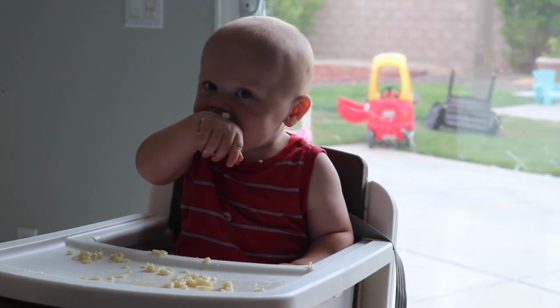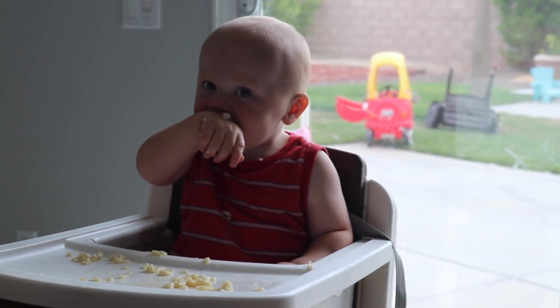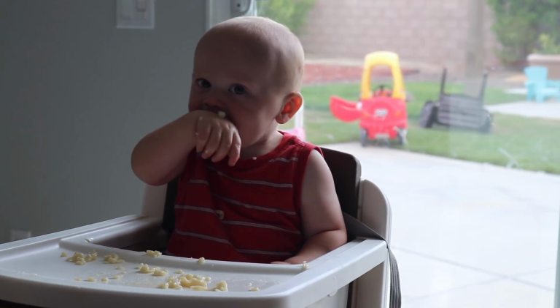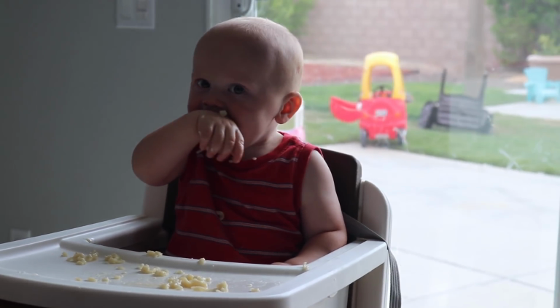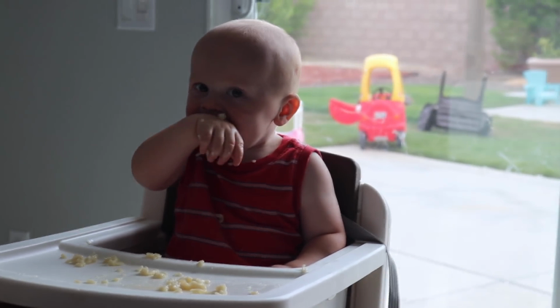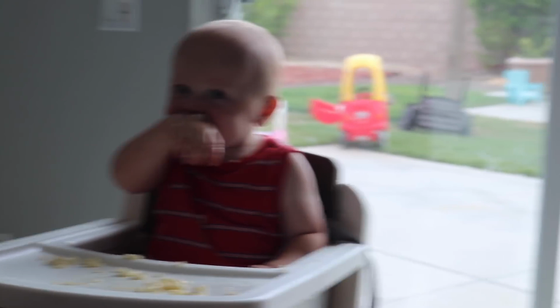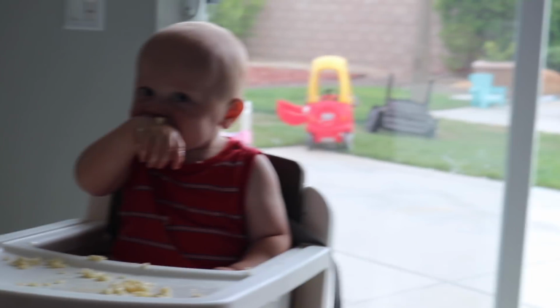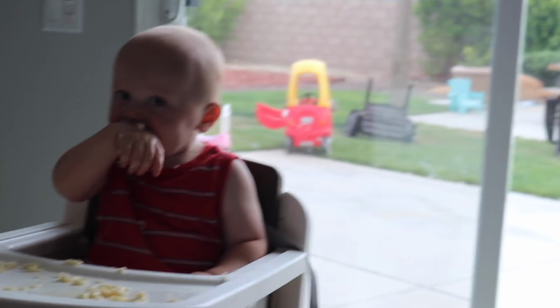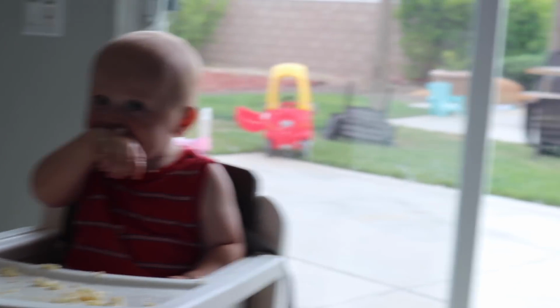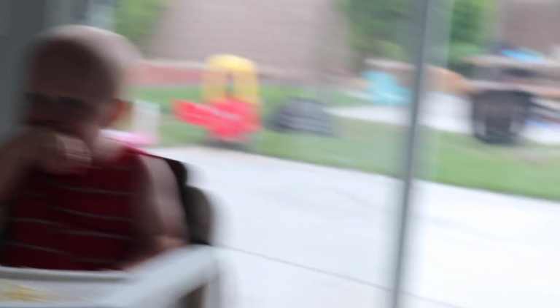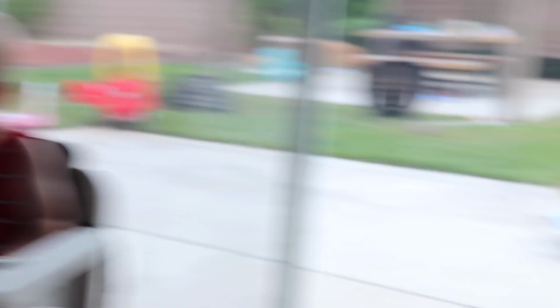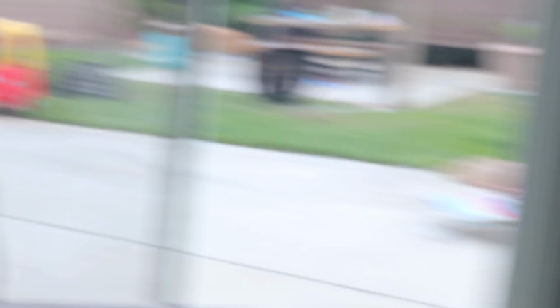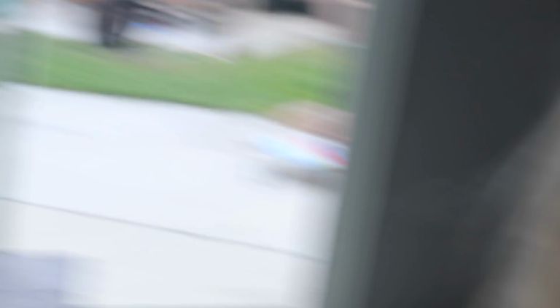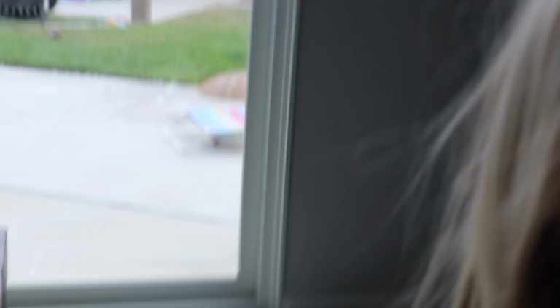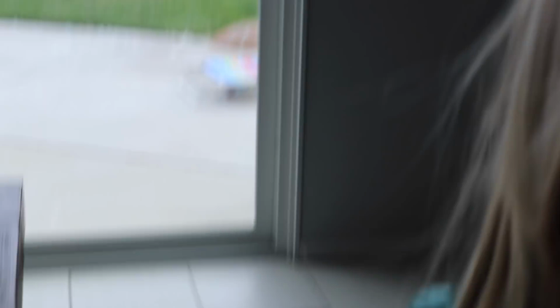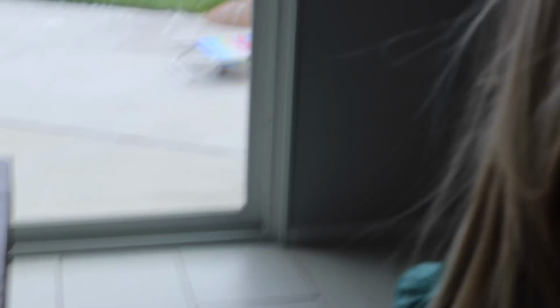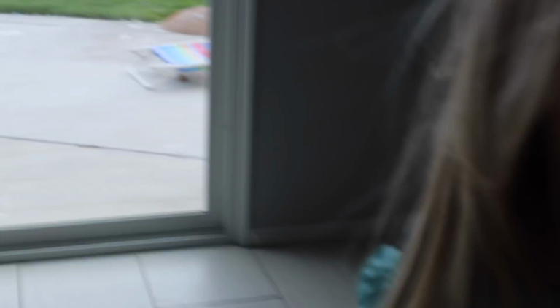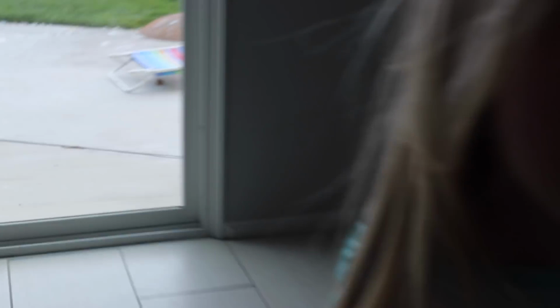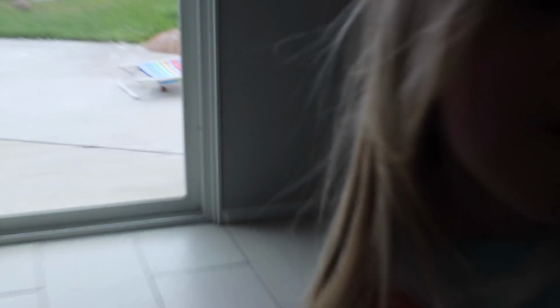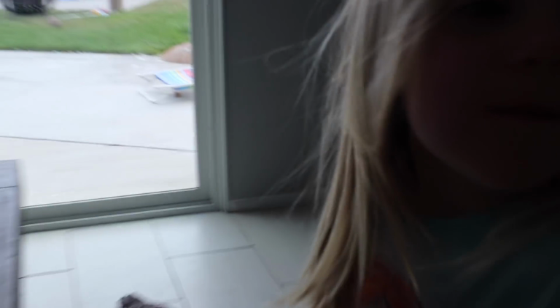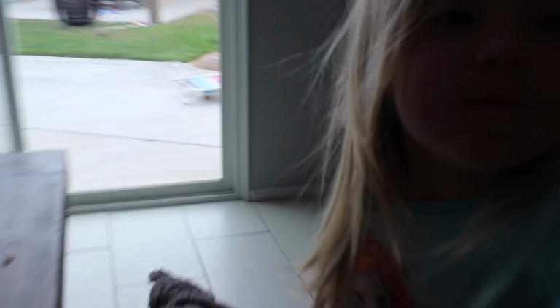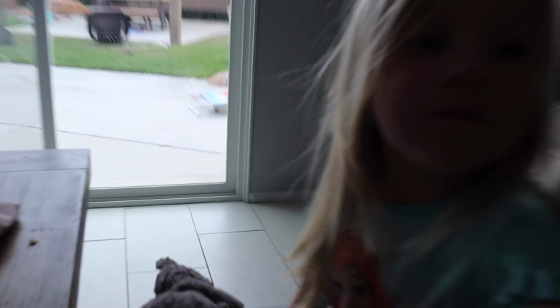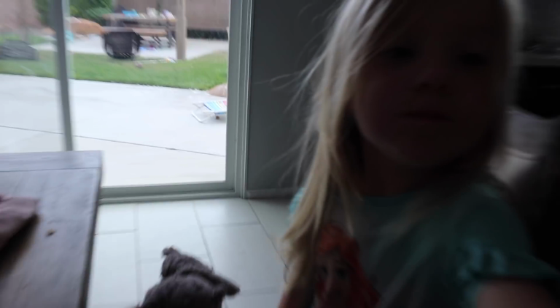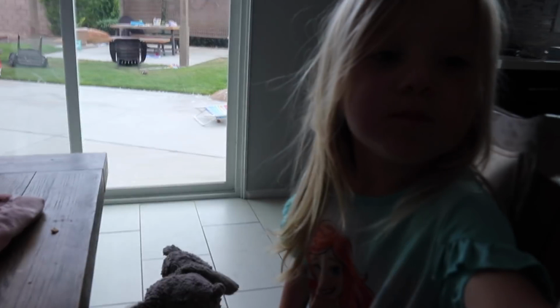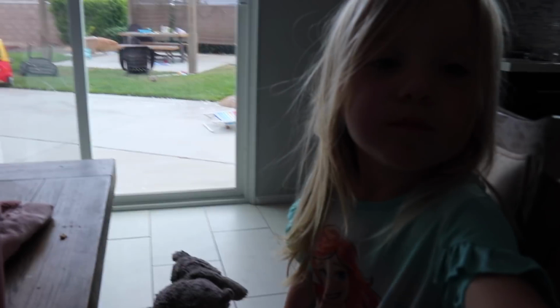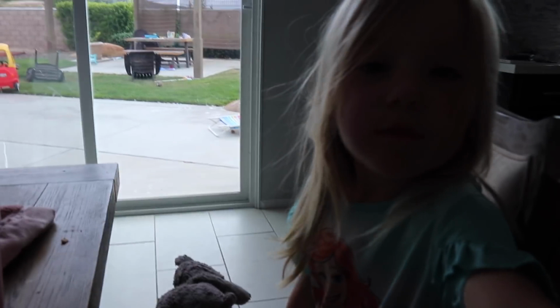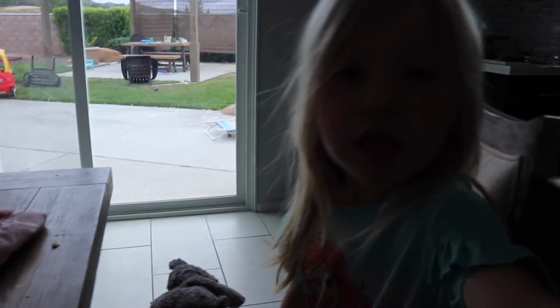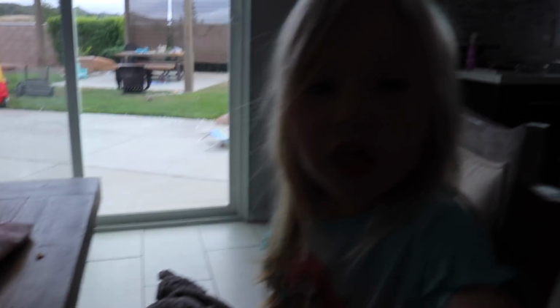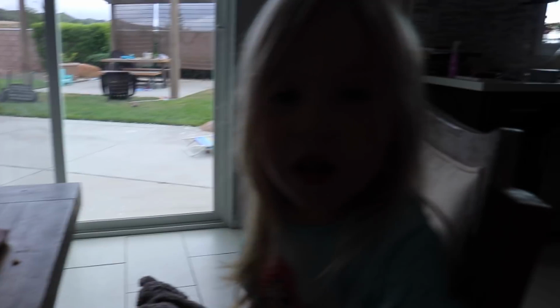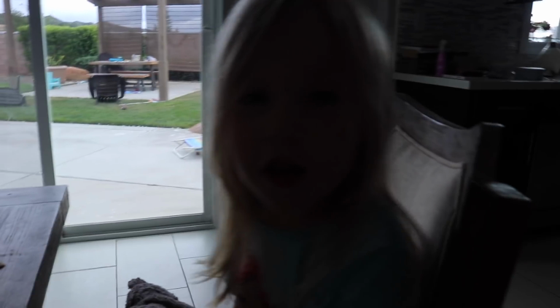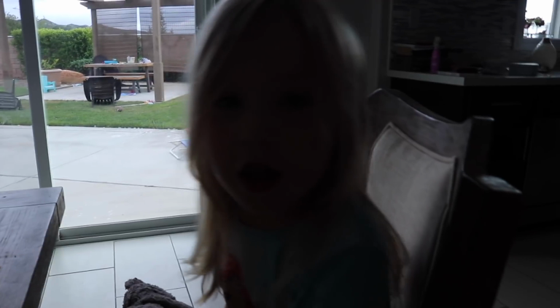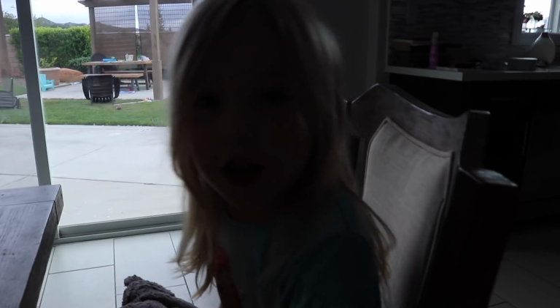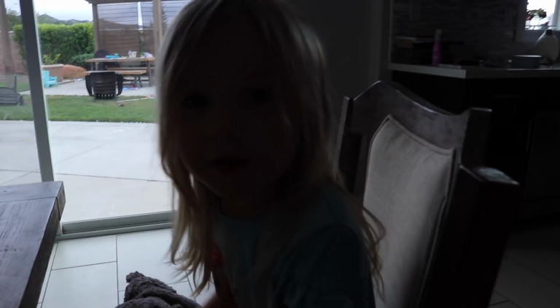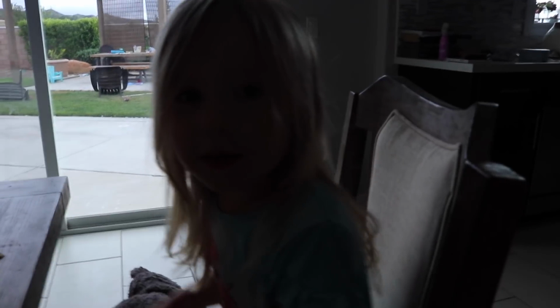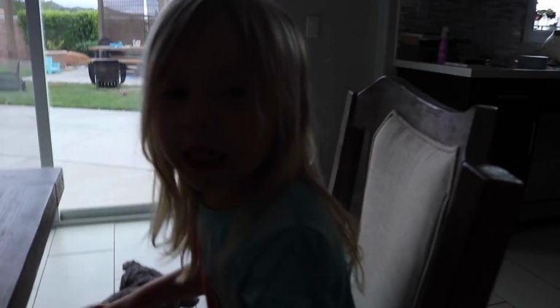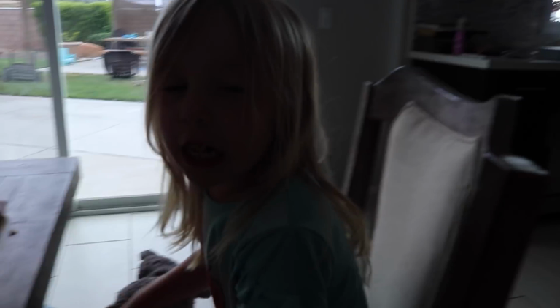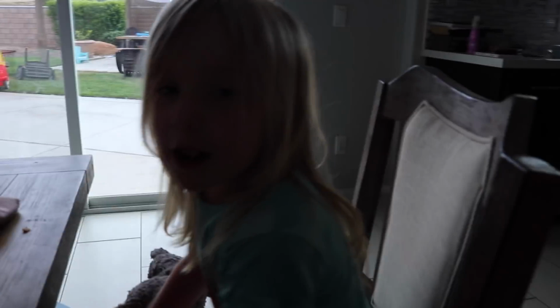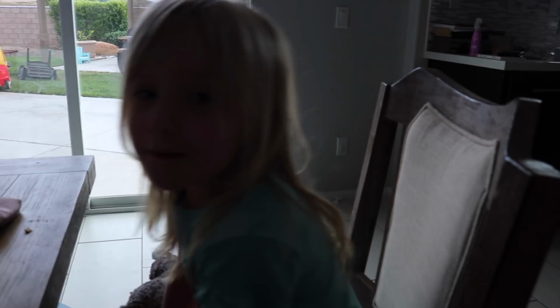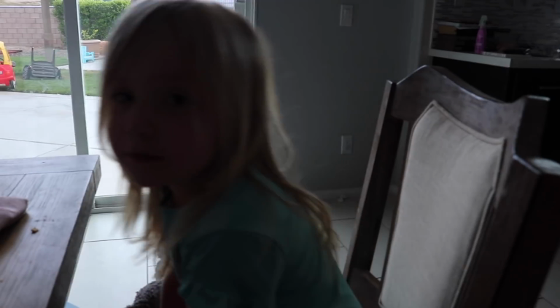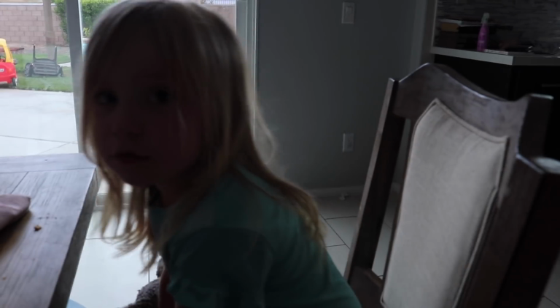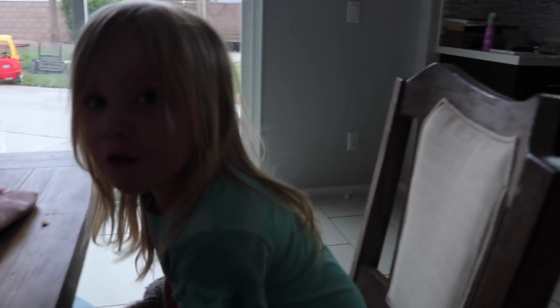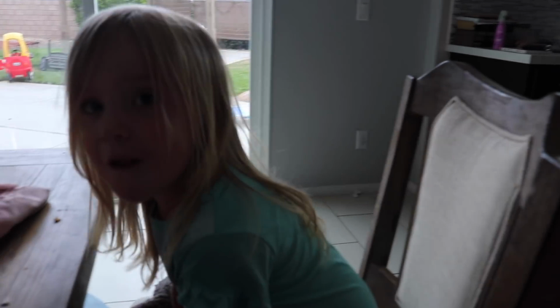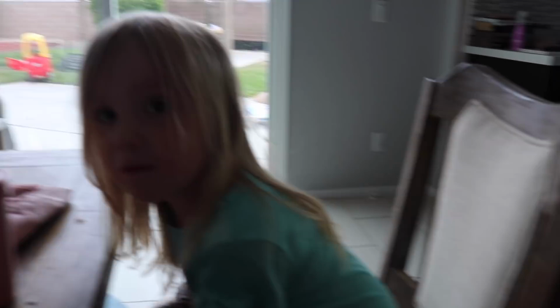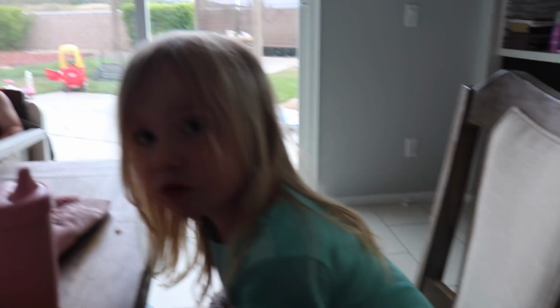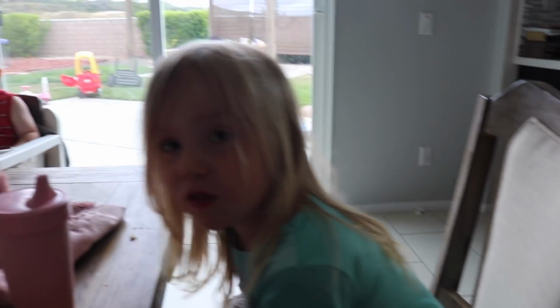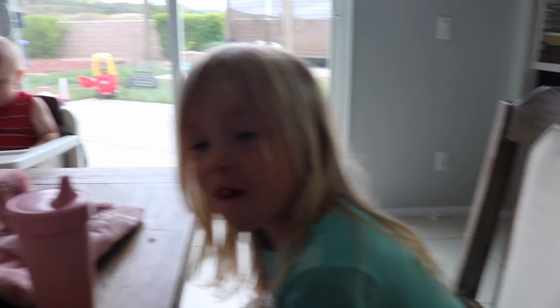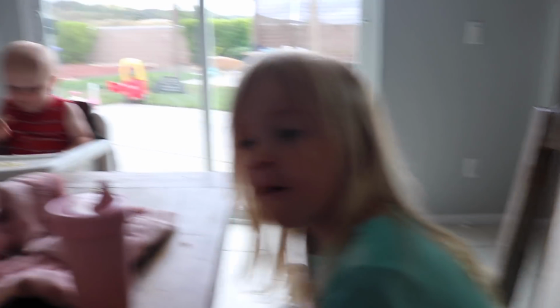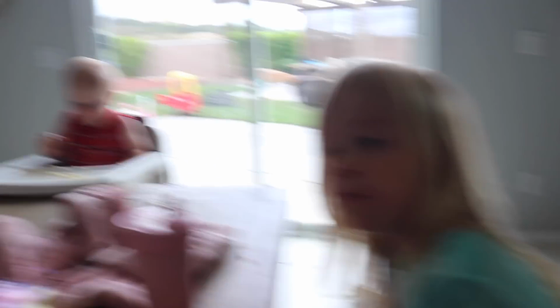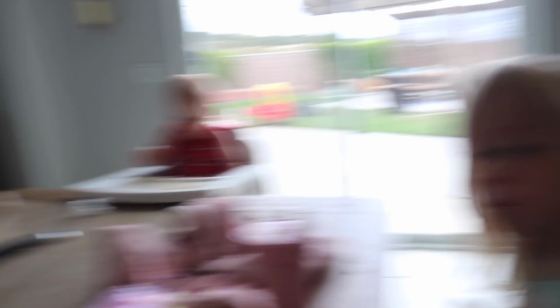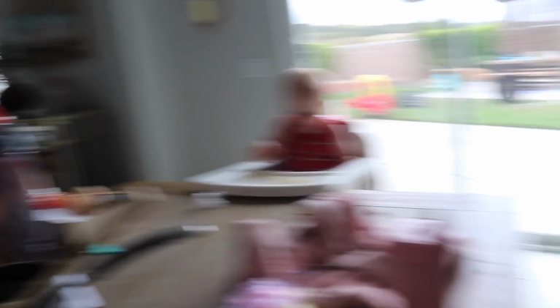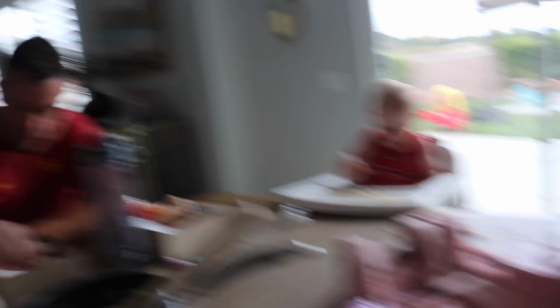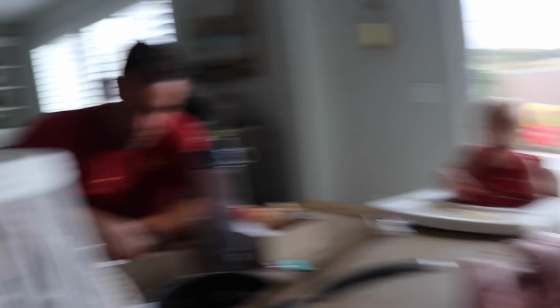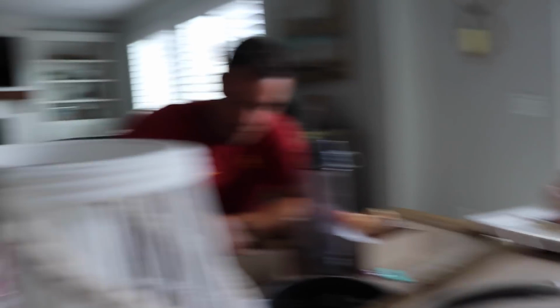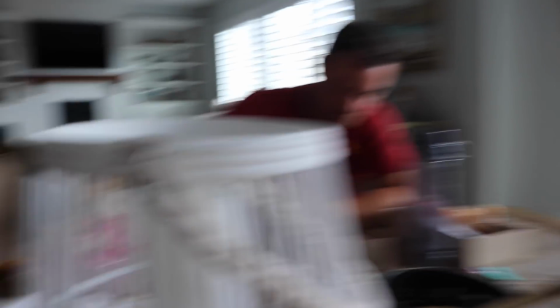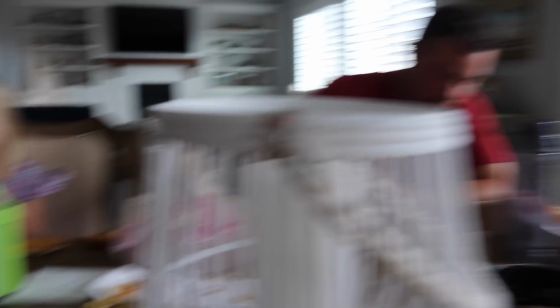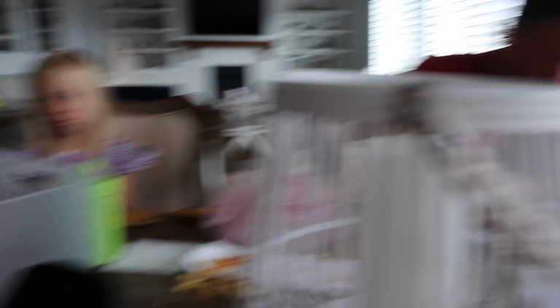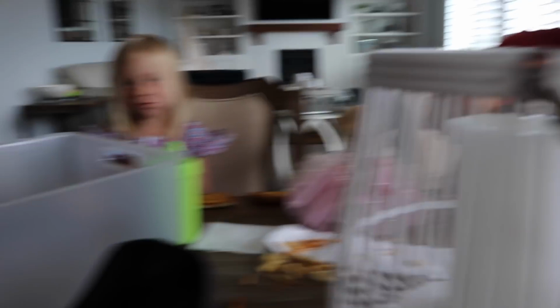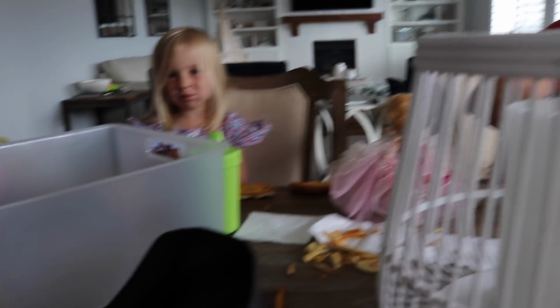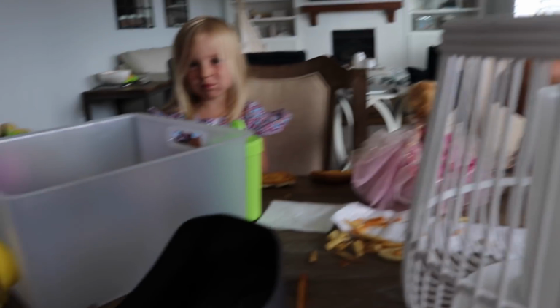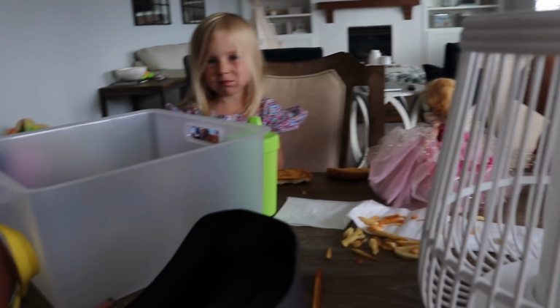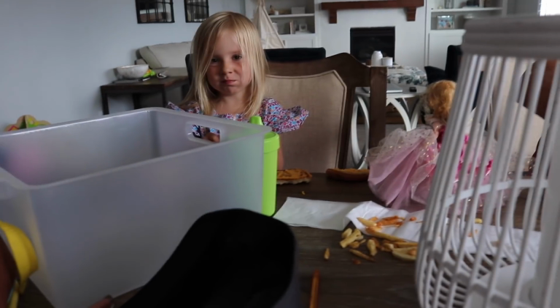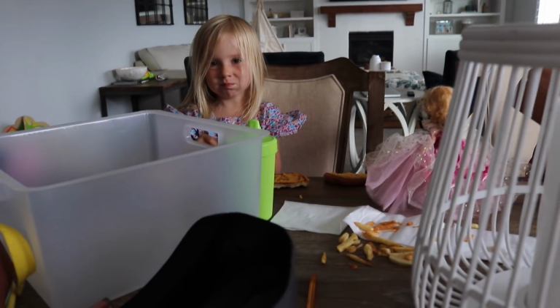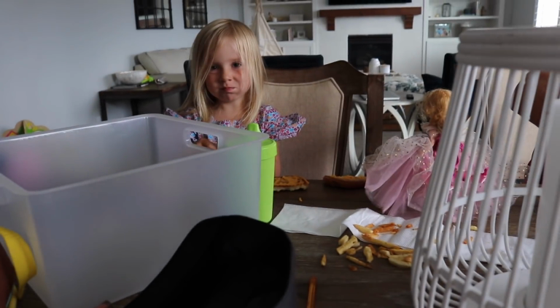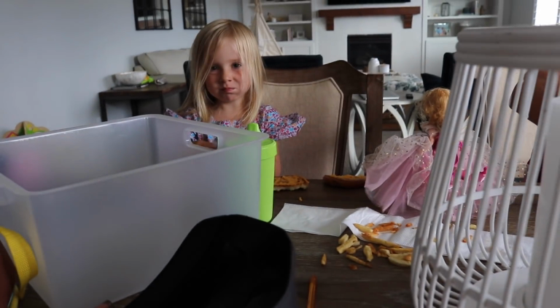Girls, tell me what you got. French fries. Look how clean our table is.